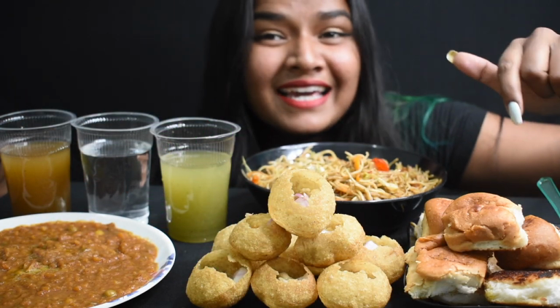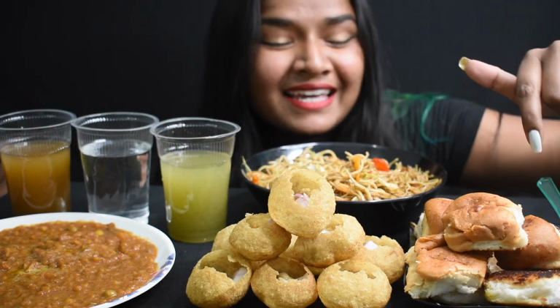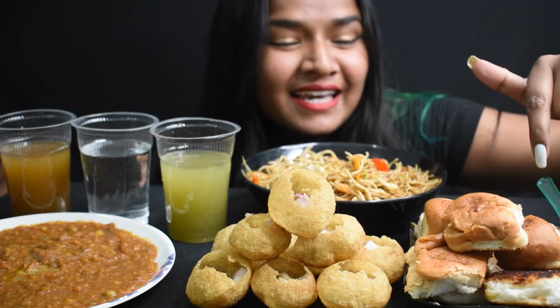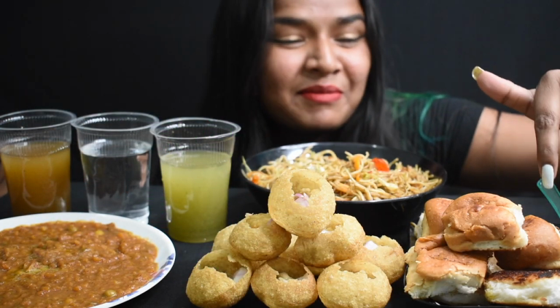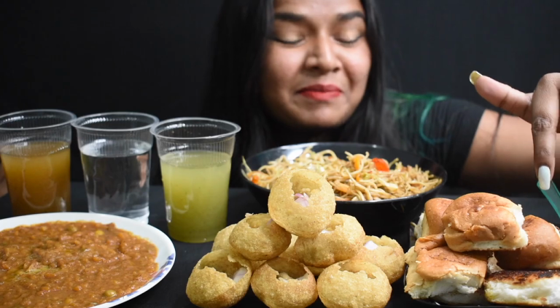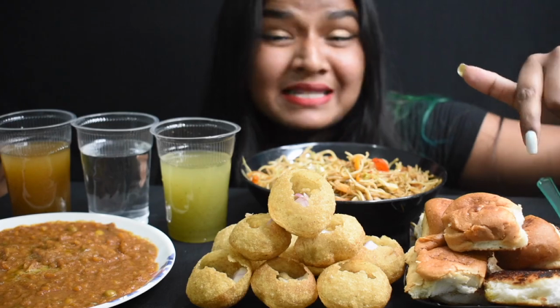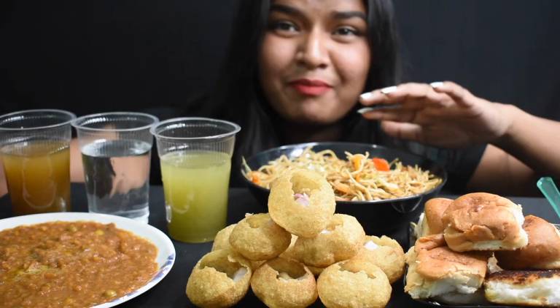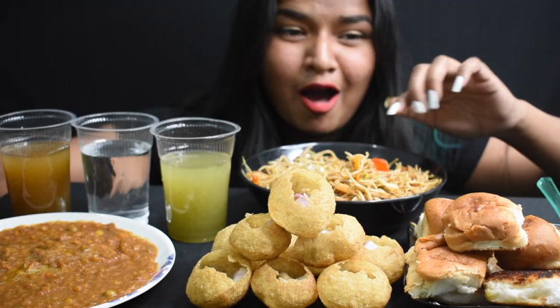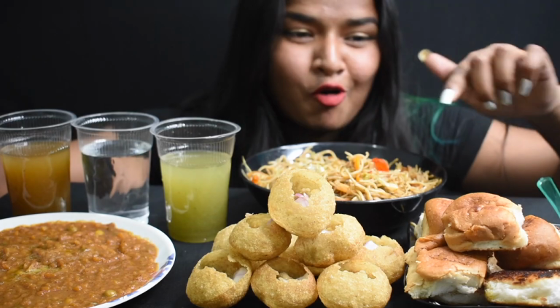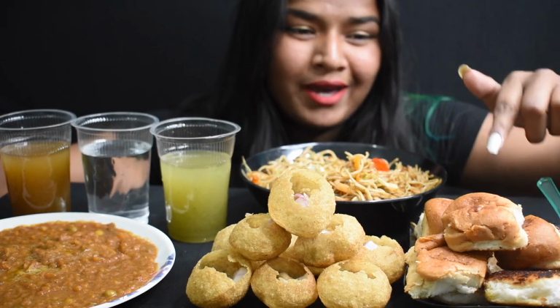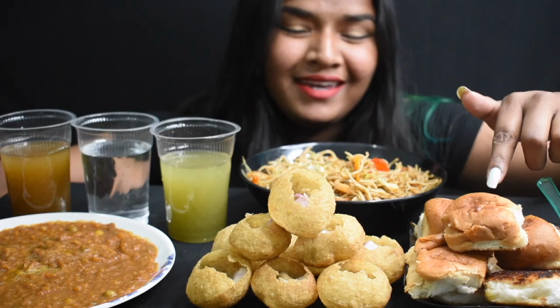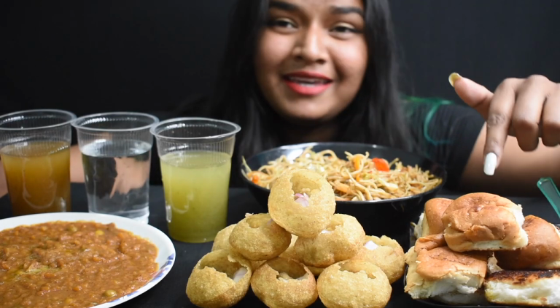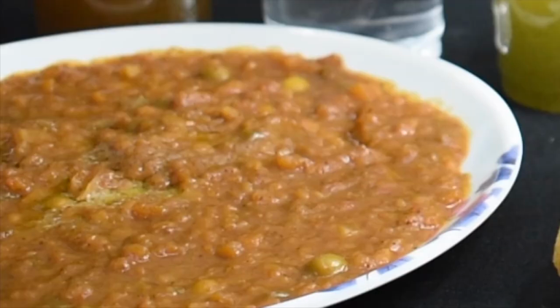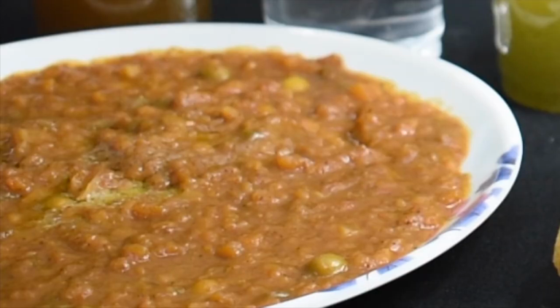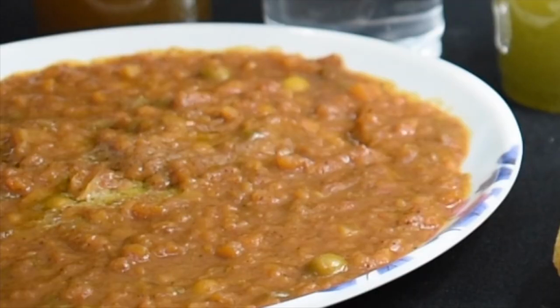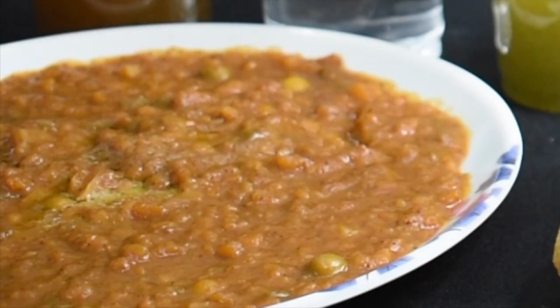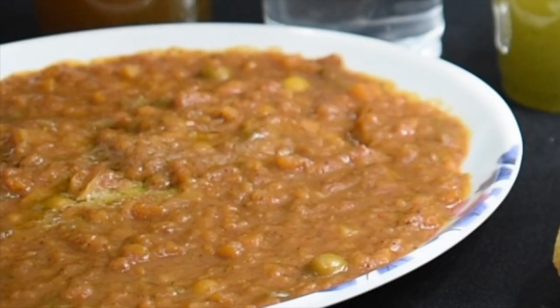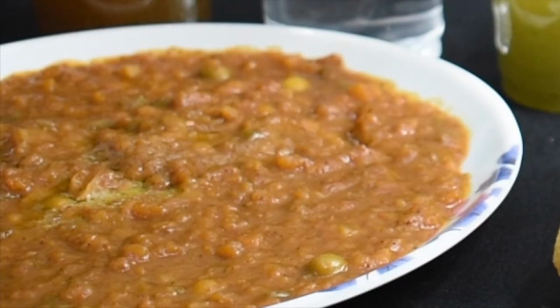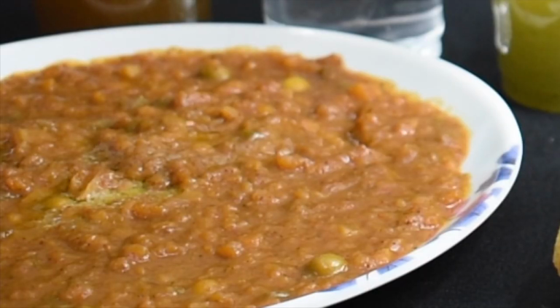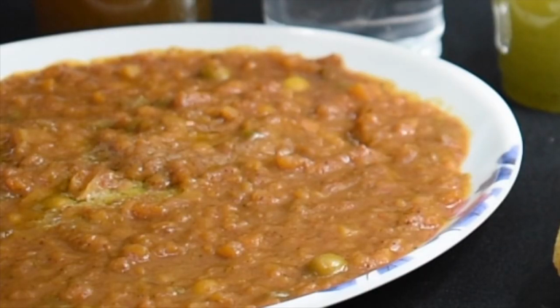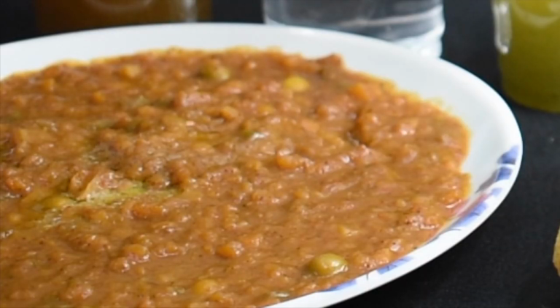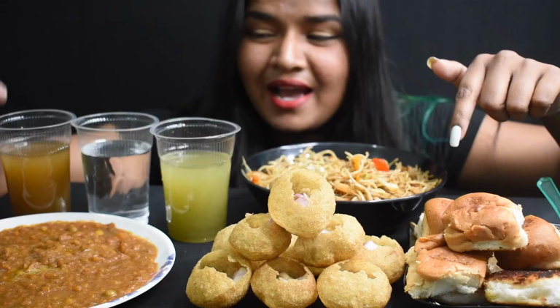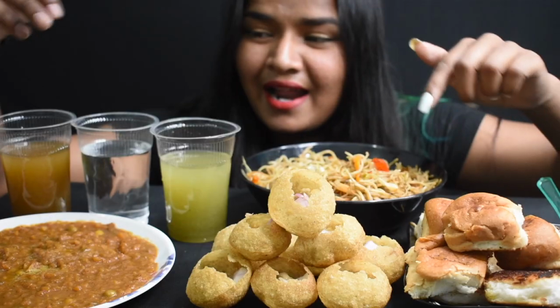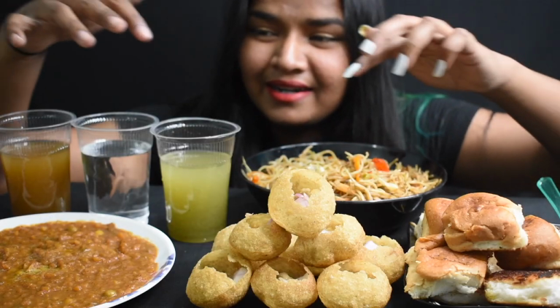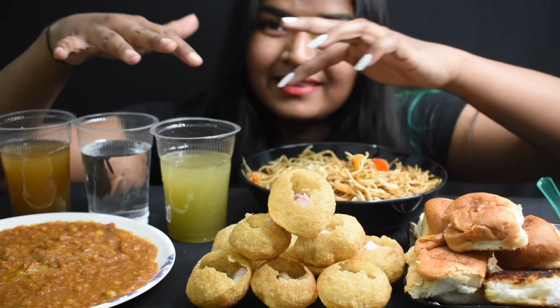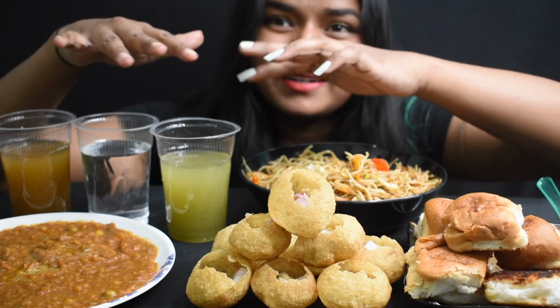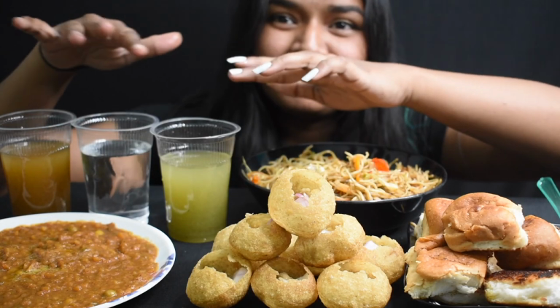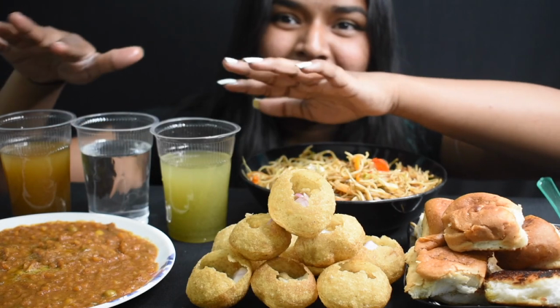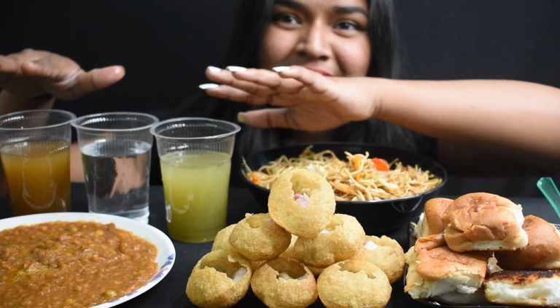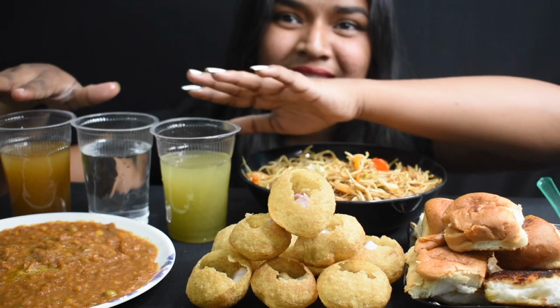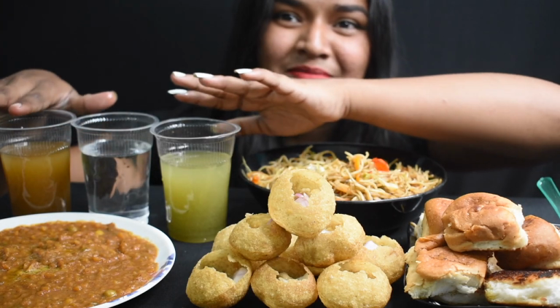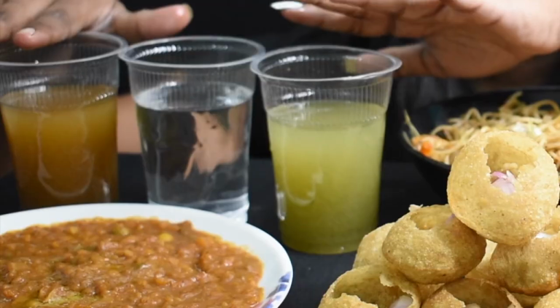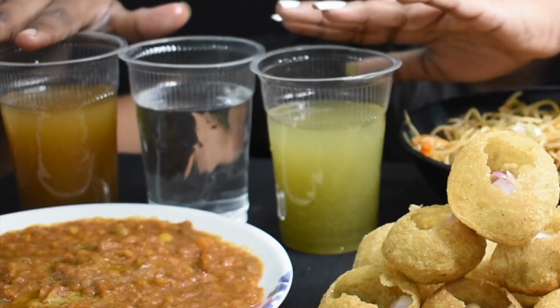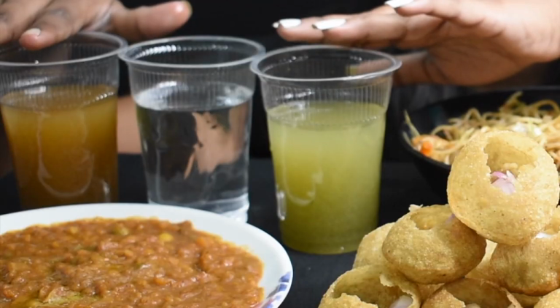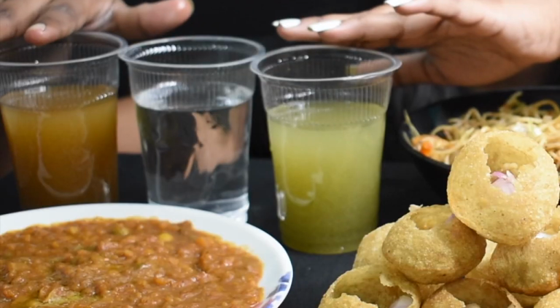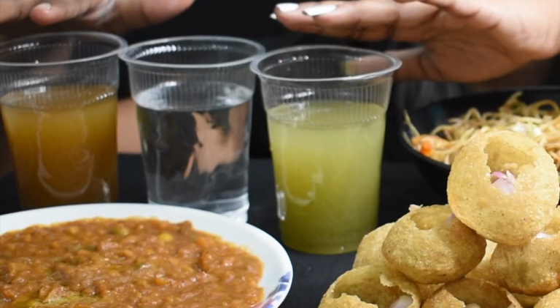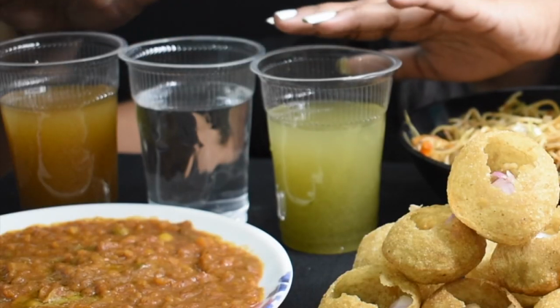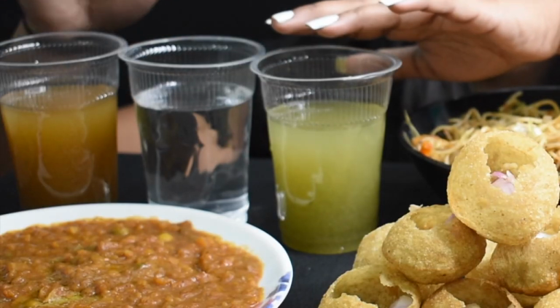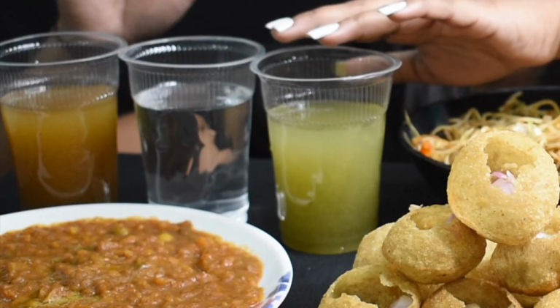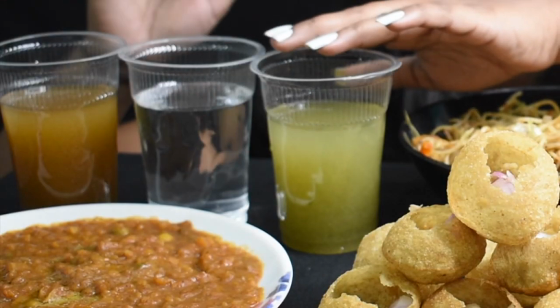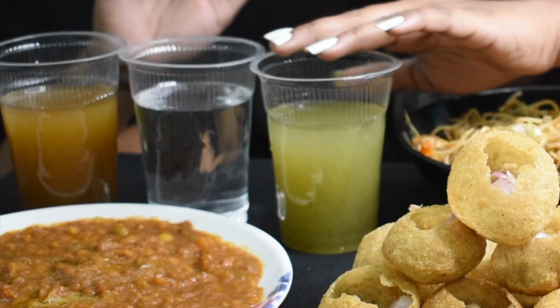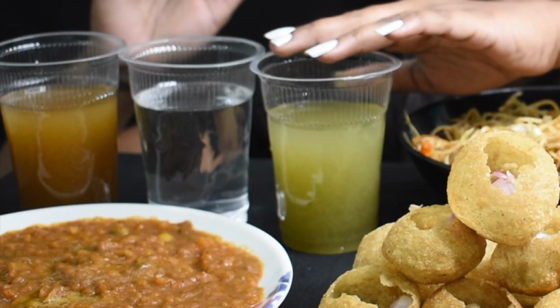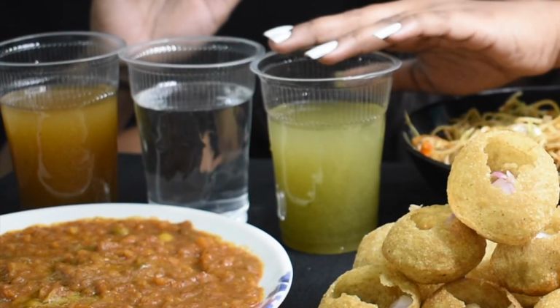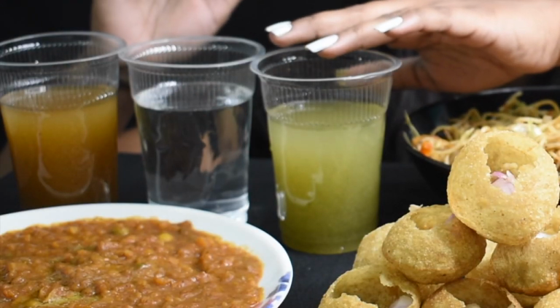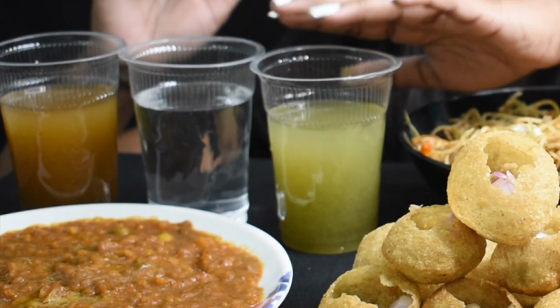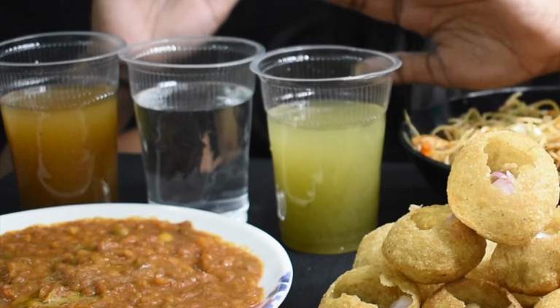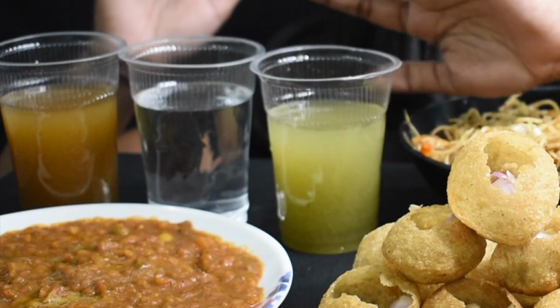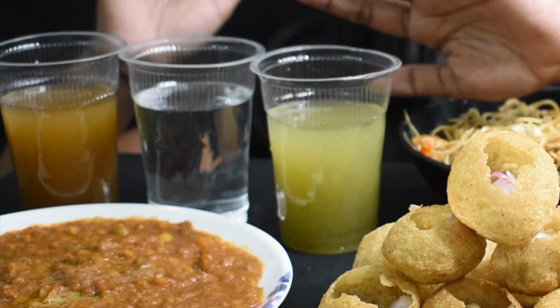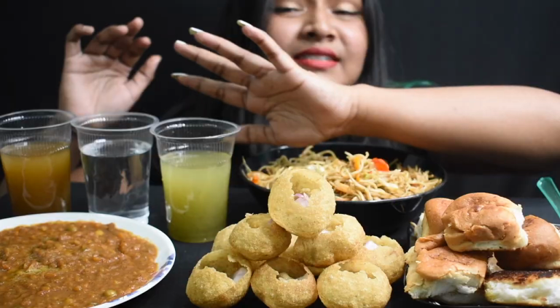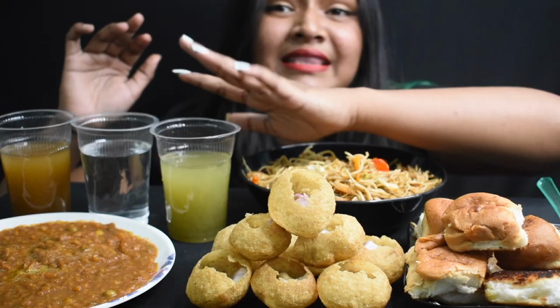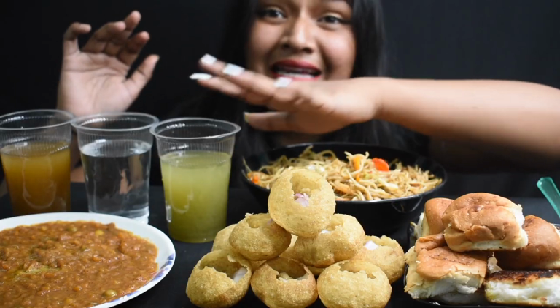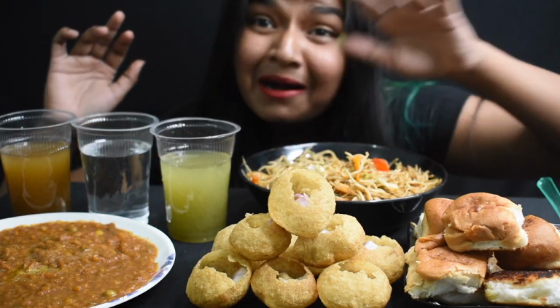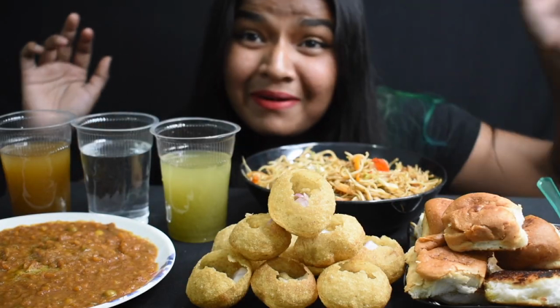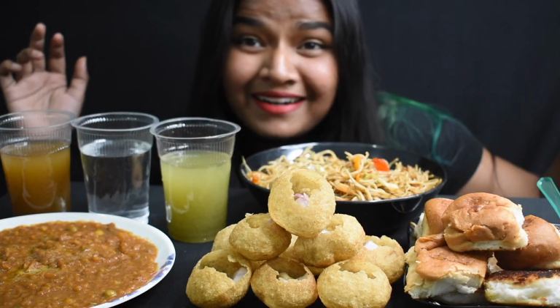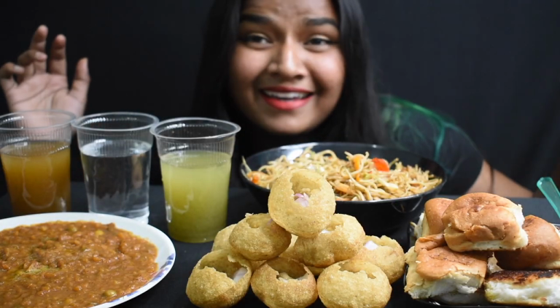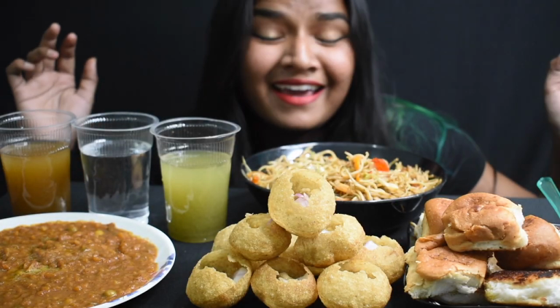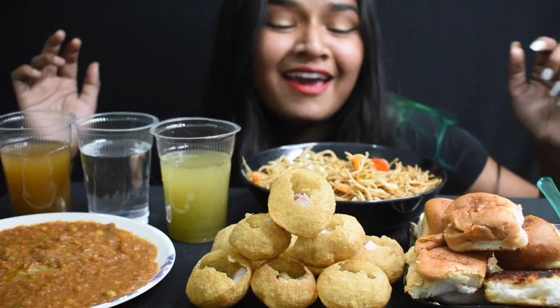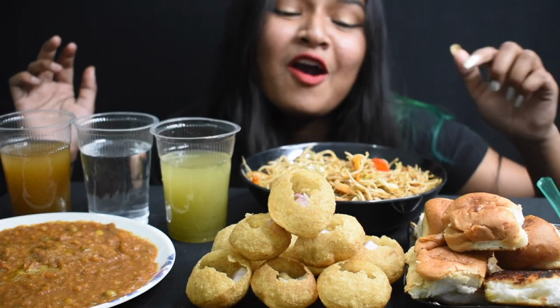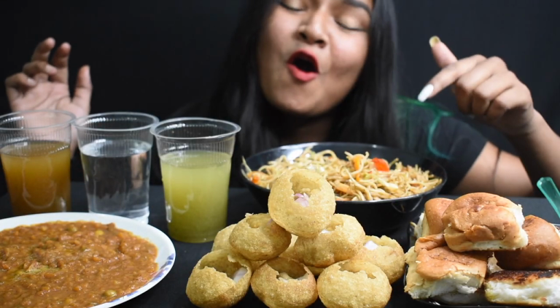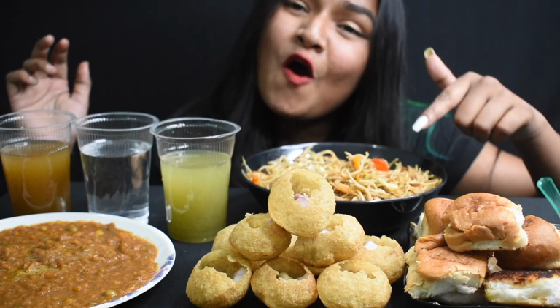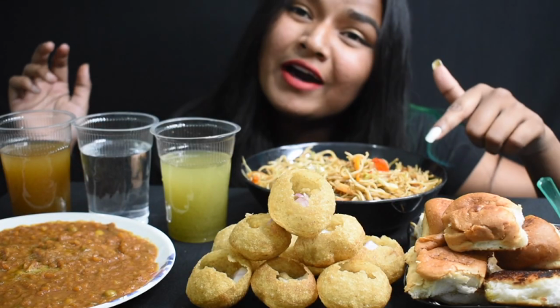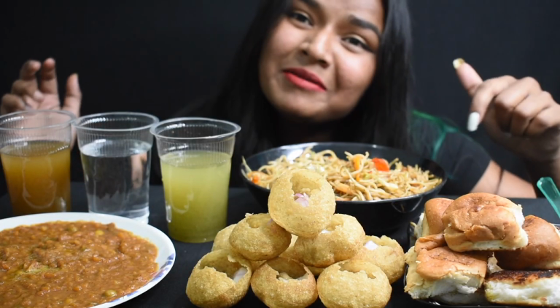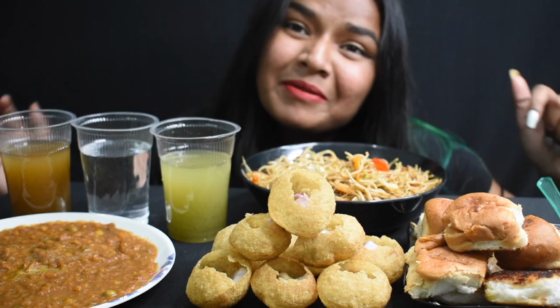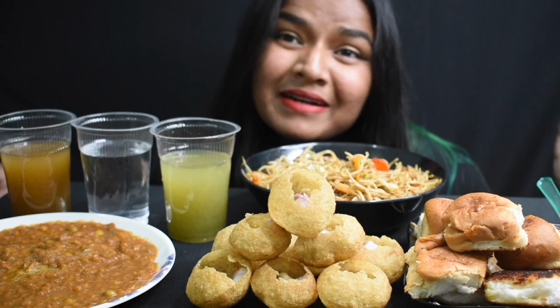So we have Pani Puri, this is a pav, this is a bhaji, and here I have sweet water, and here I have thick water.